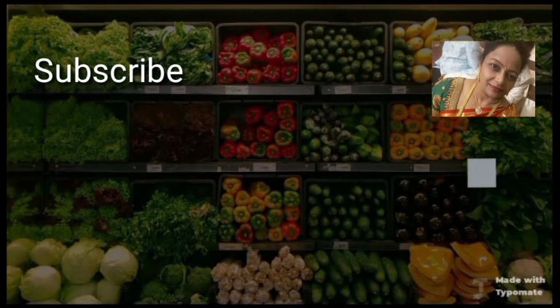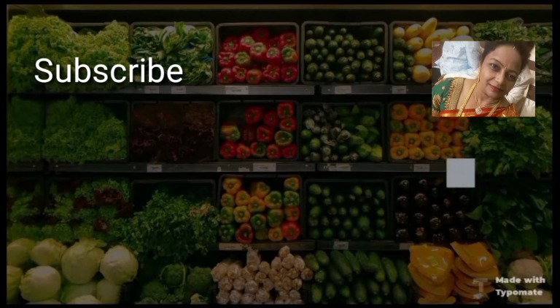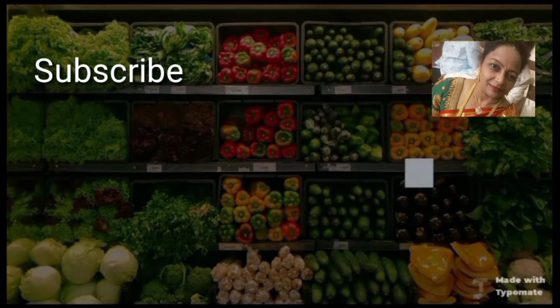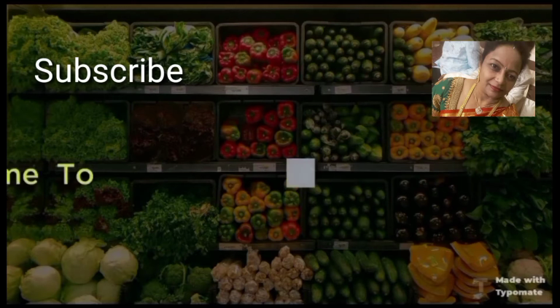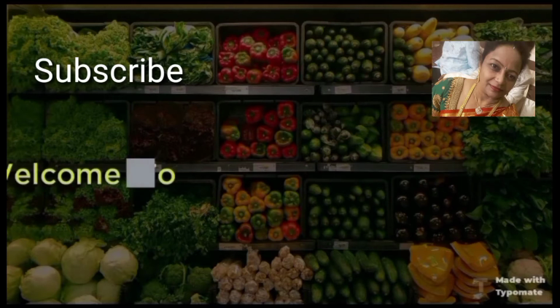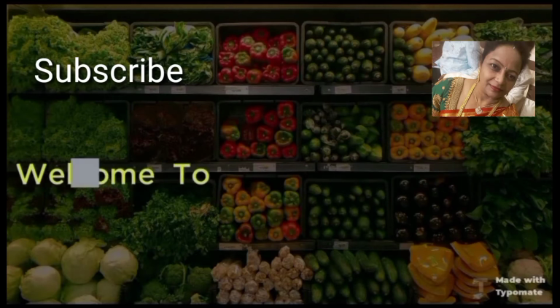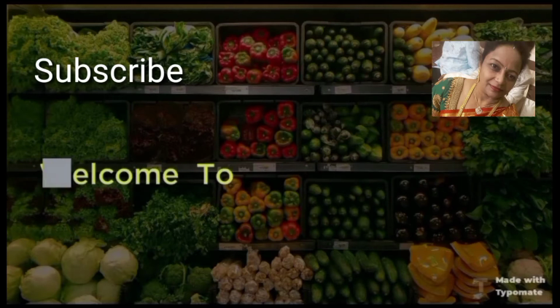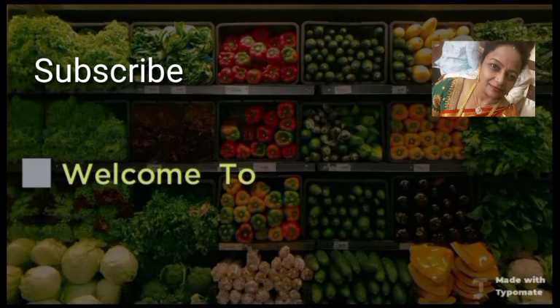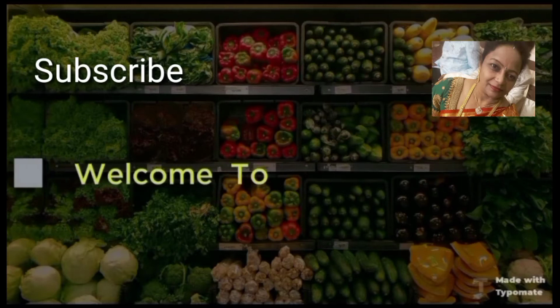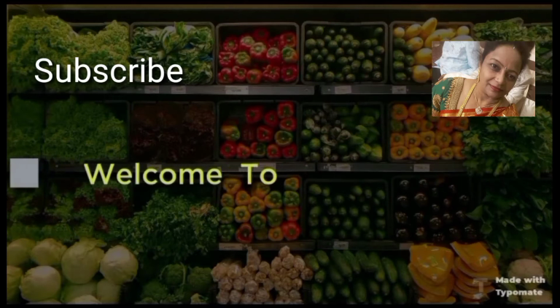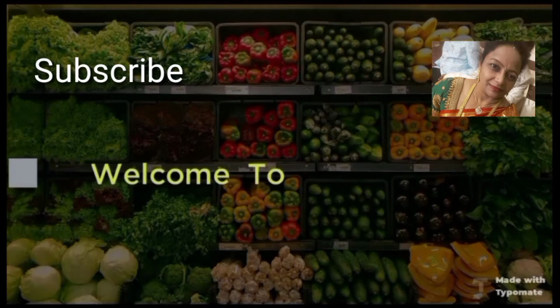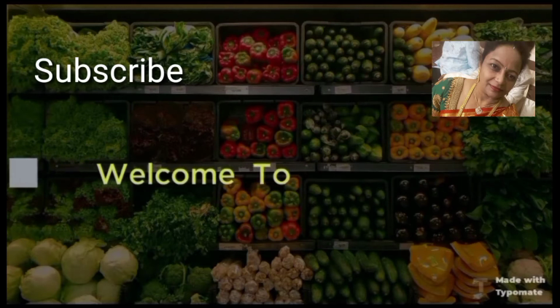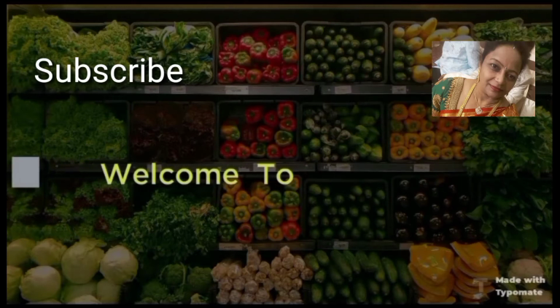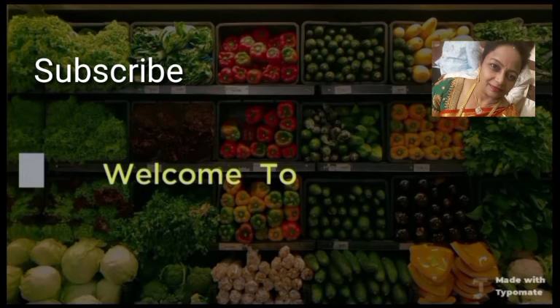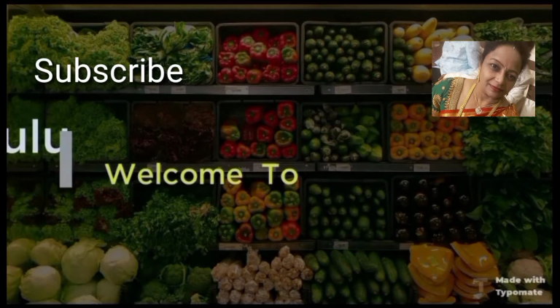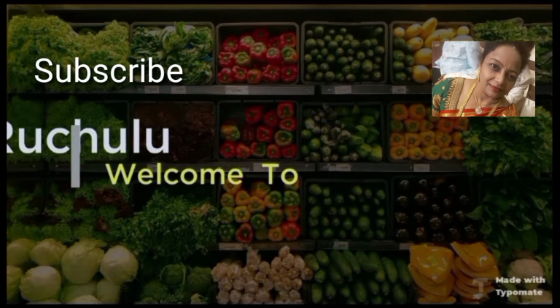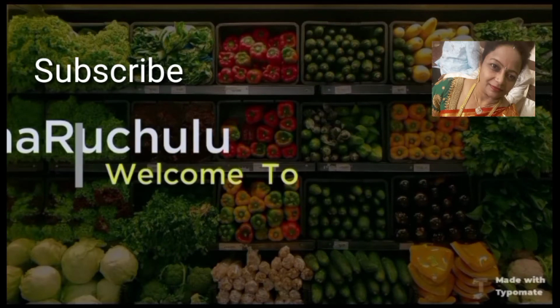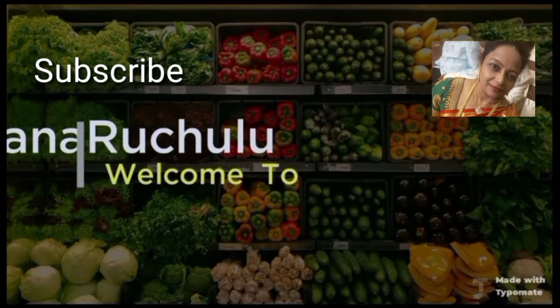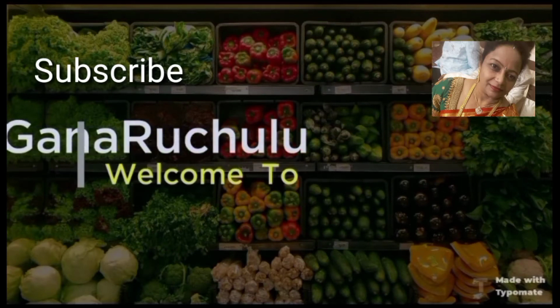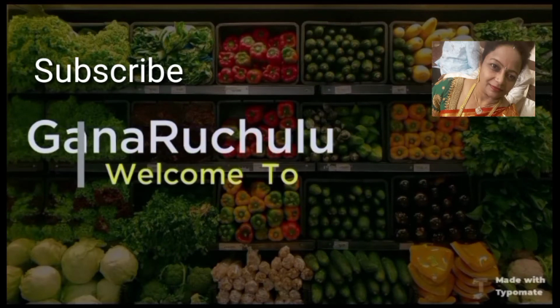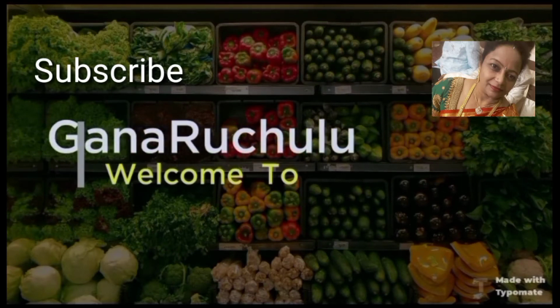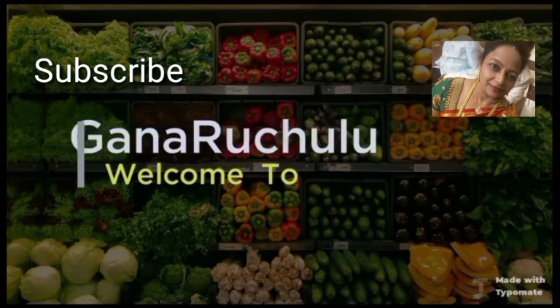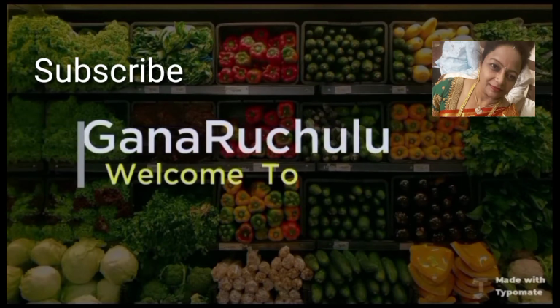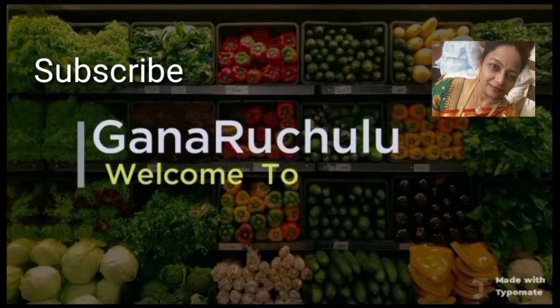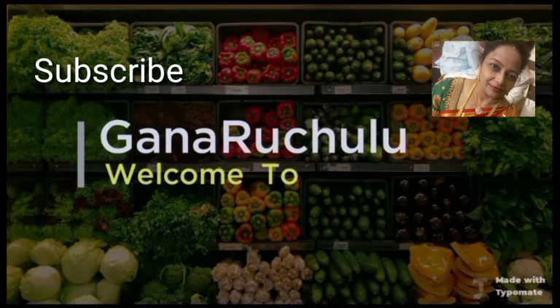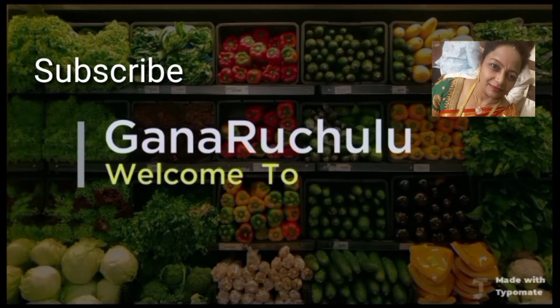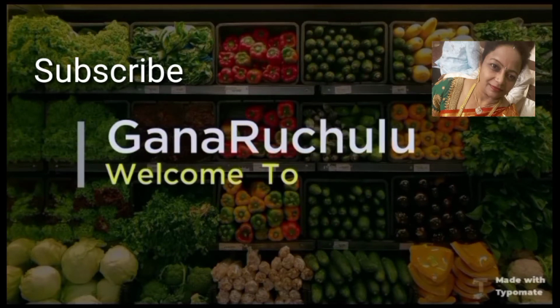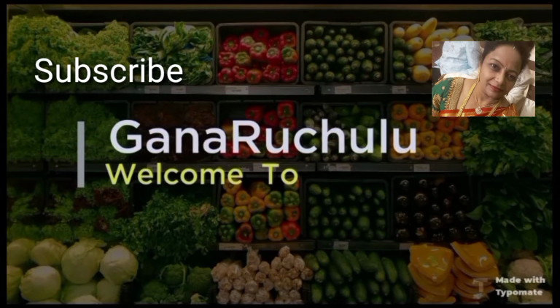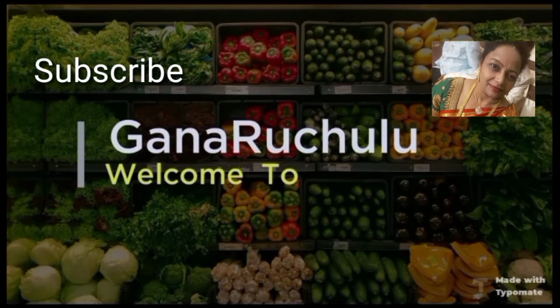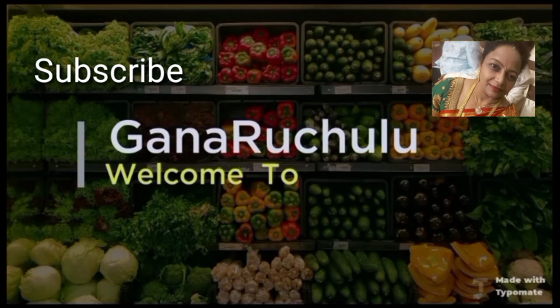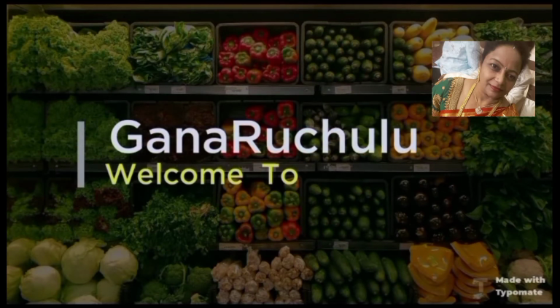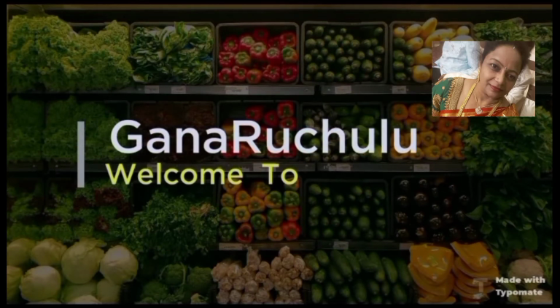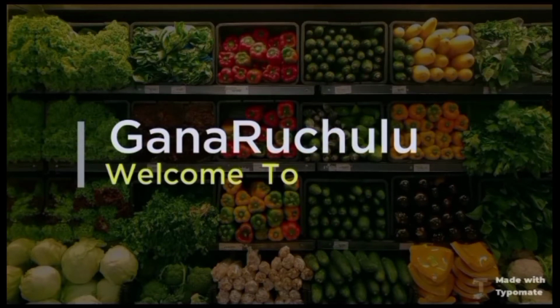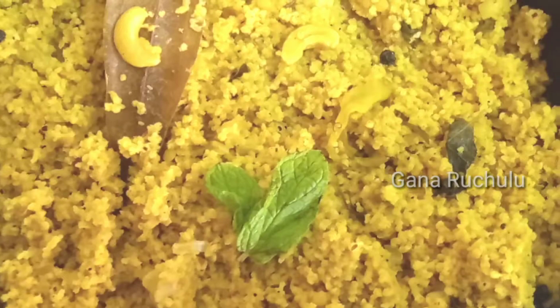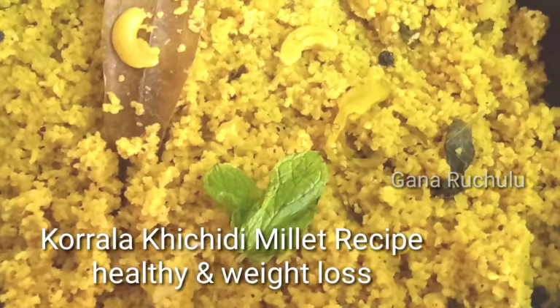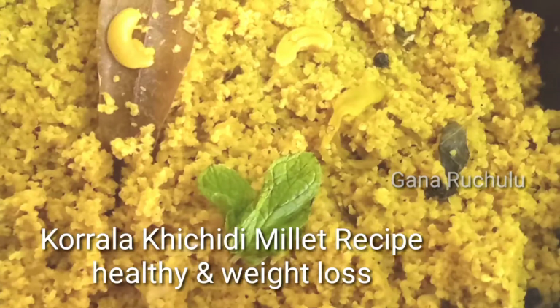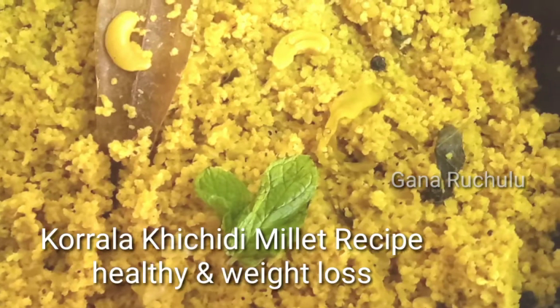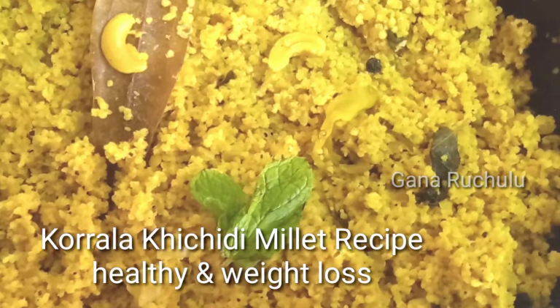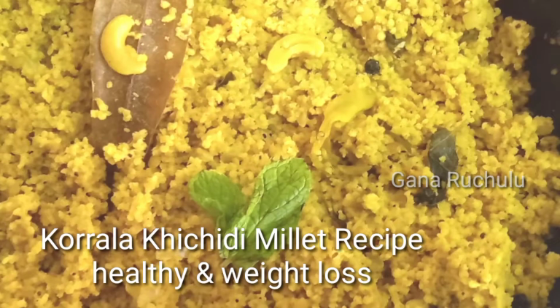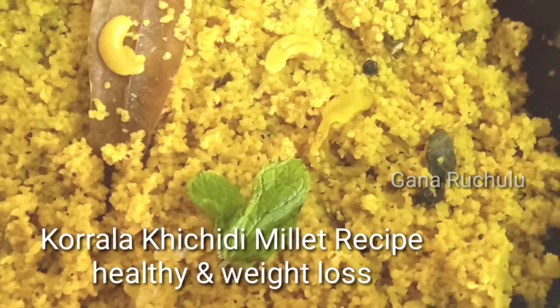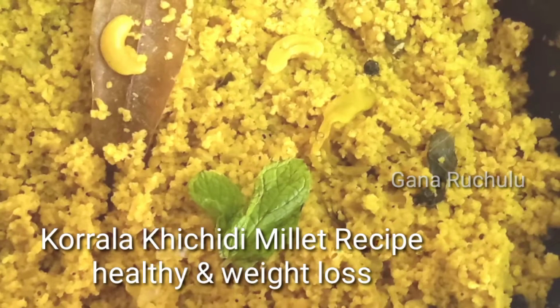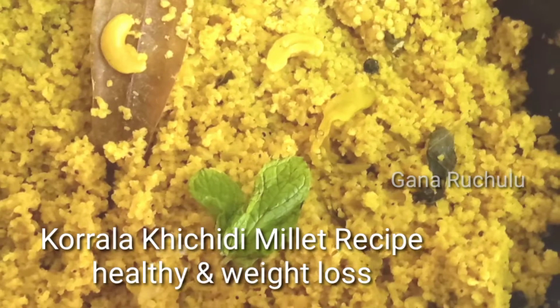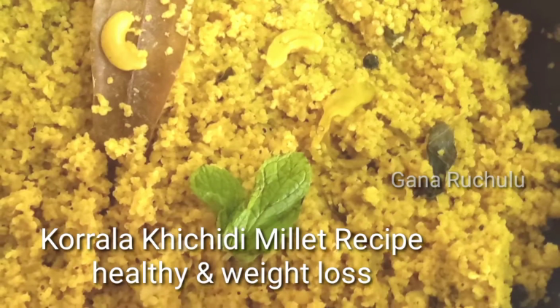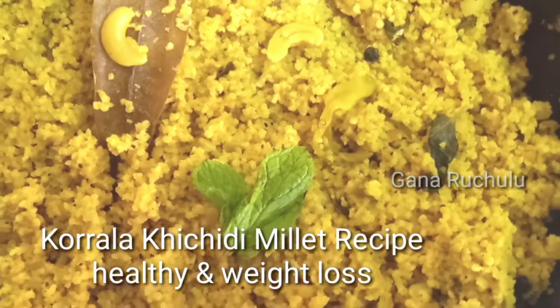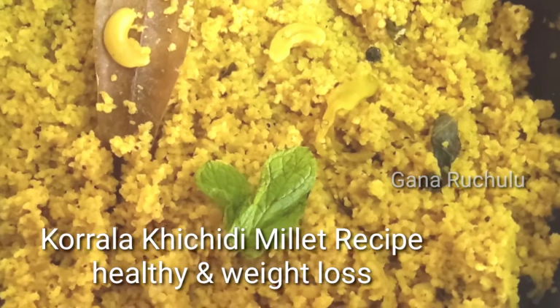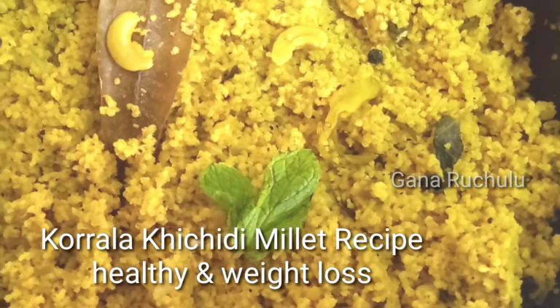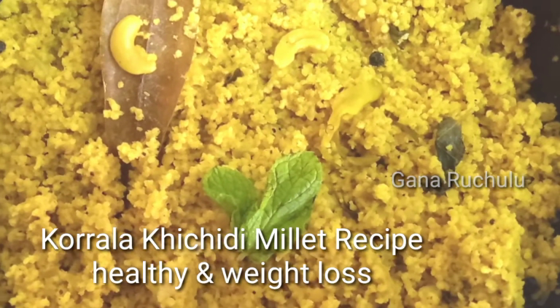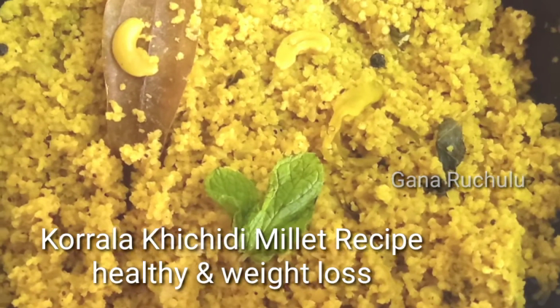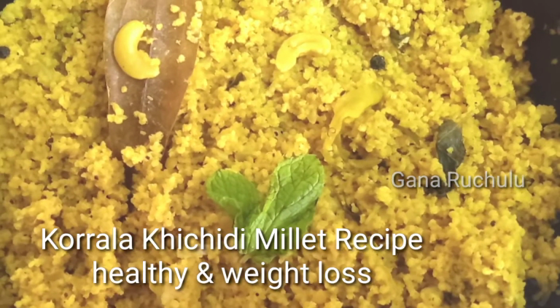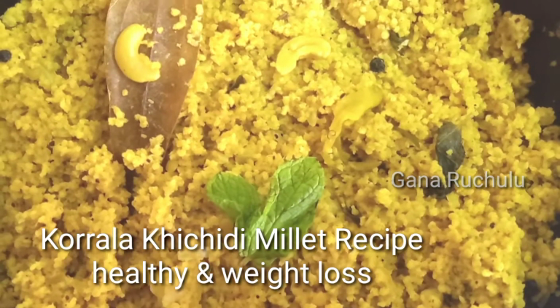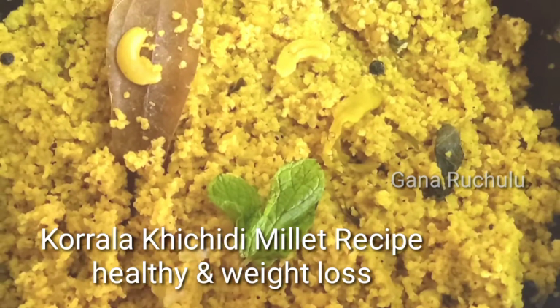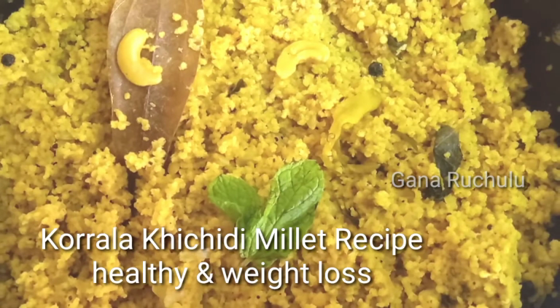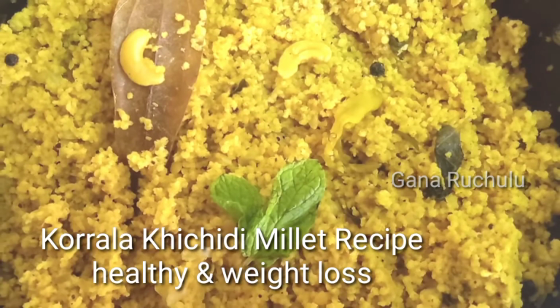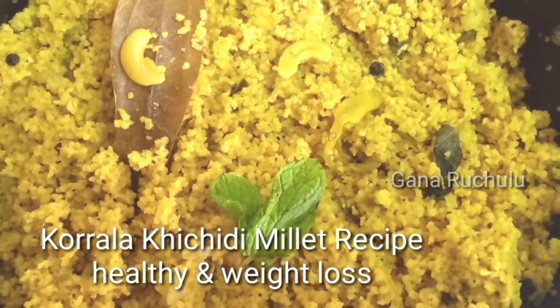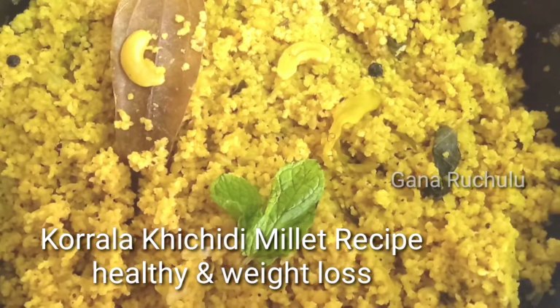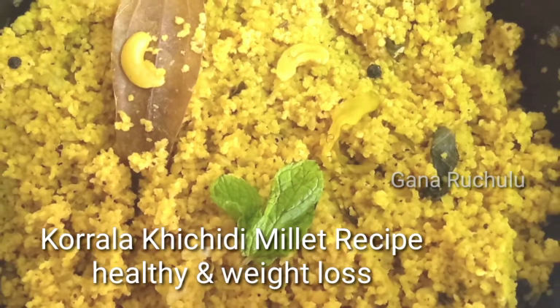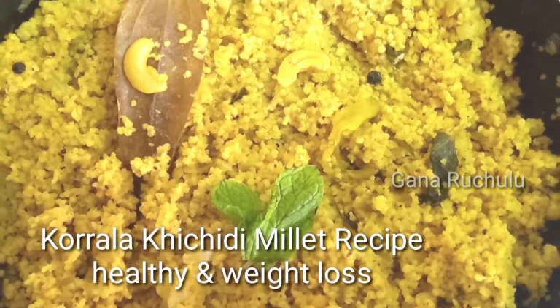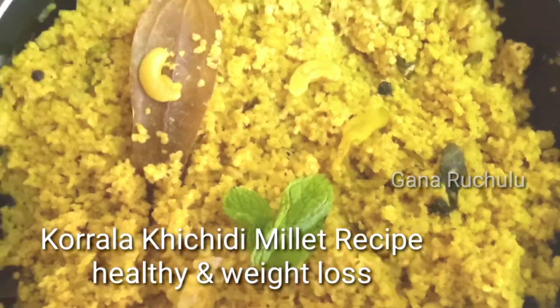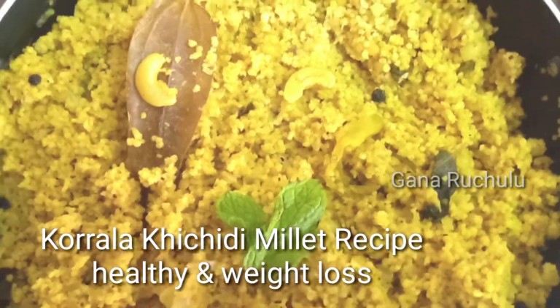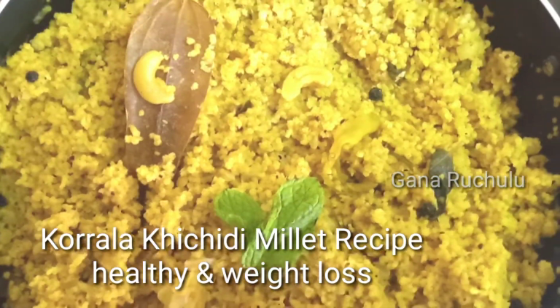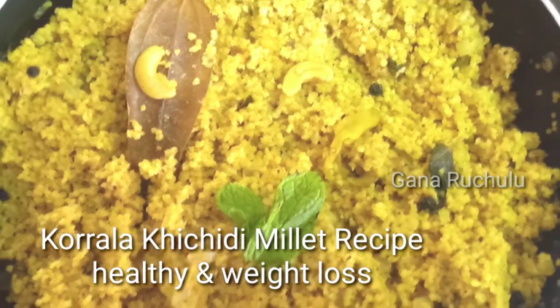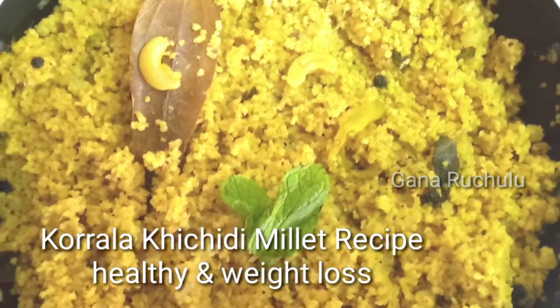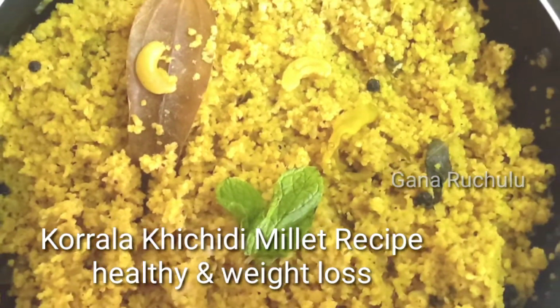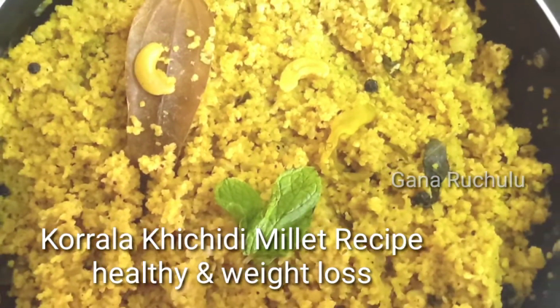Welcome to Gana Ruchulu. Everyone, happy Shivaratri. I am going to share a milk recipe for weight loss.